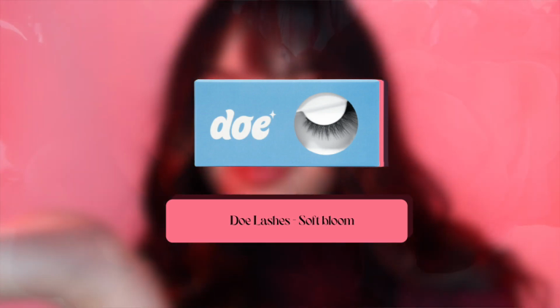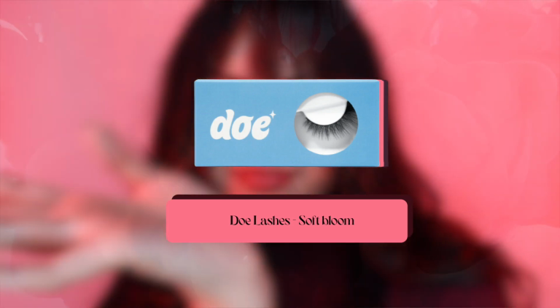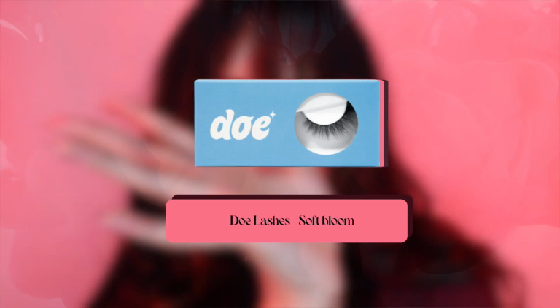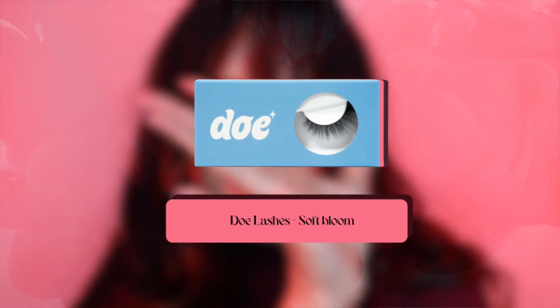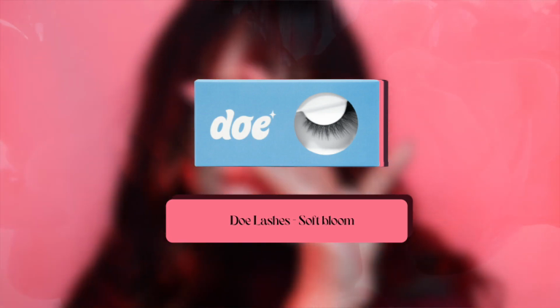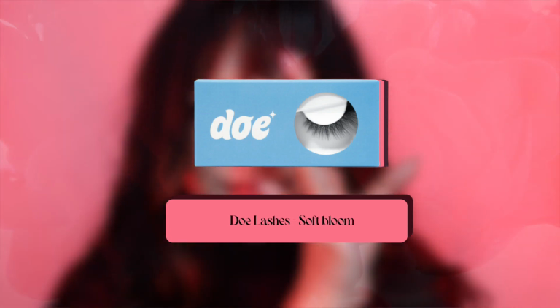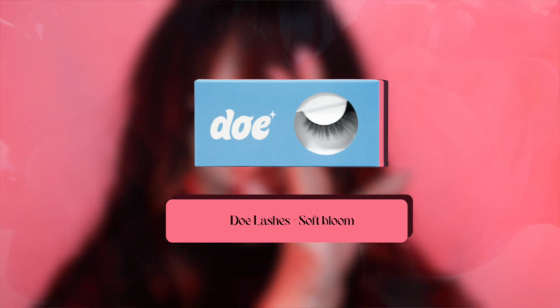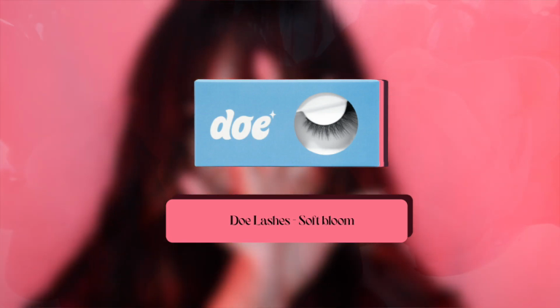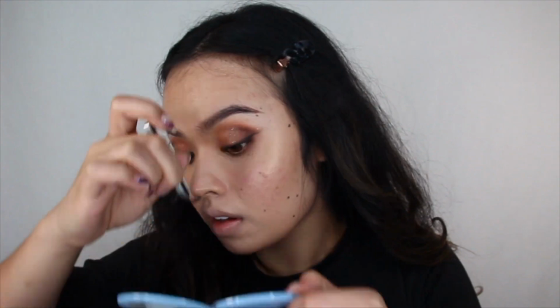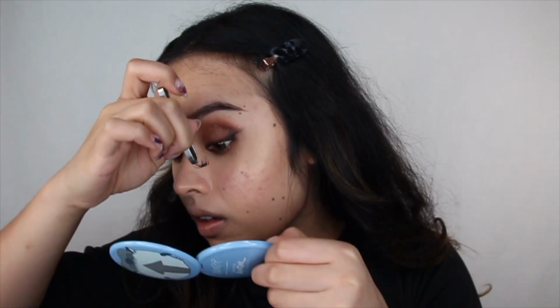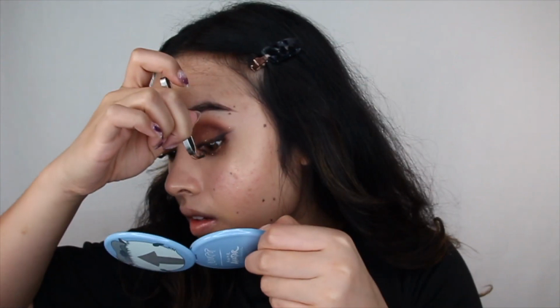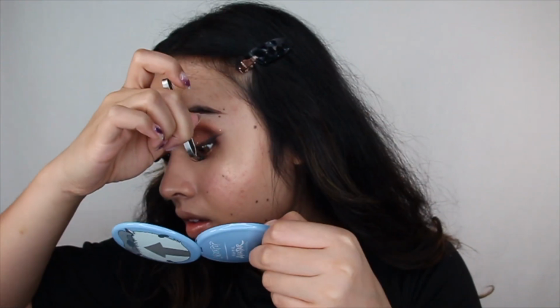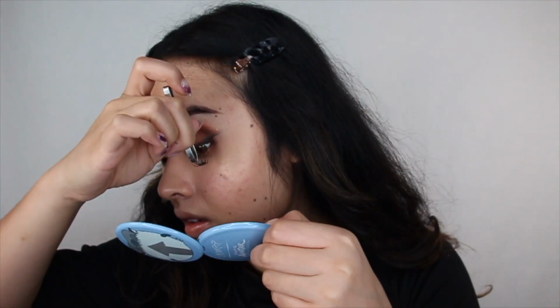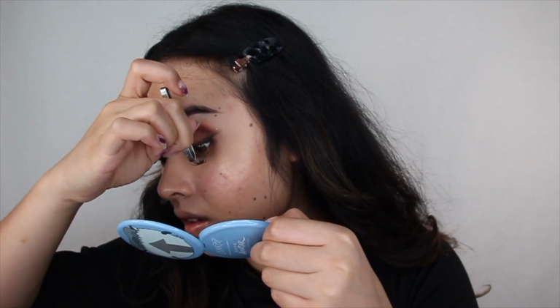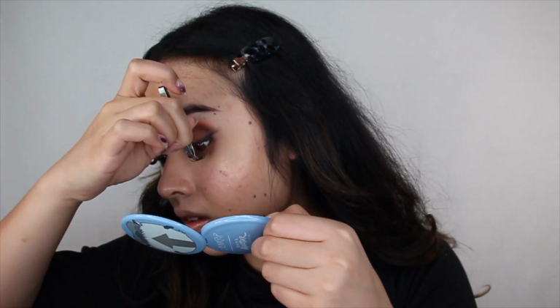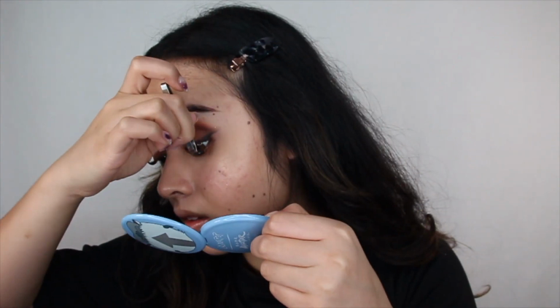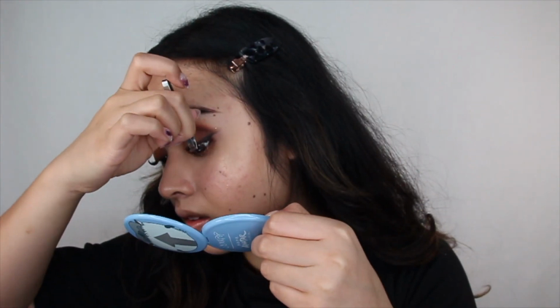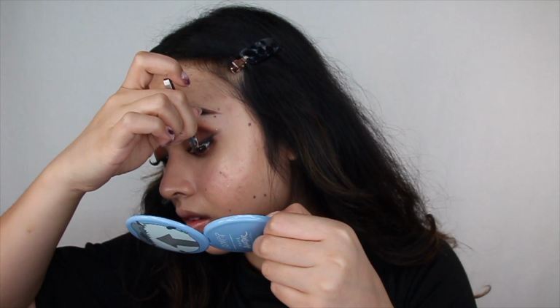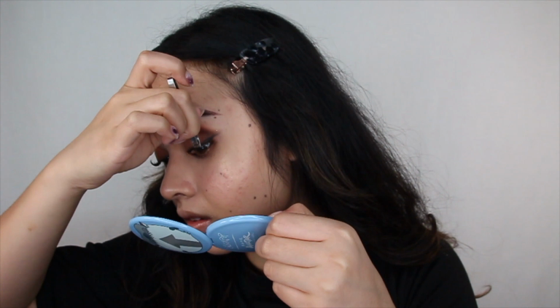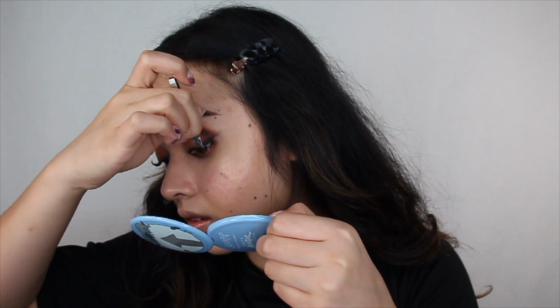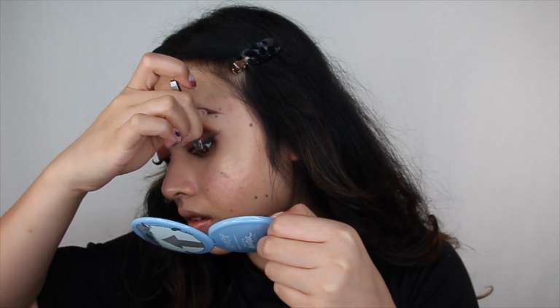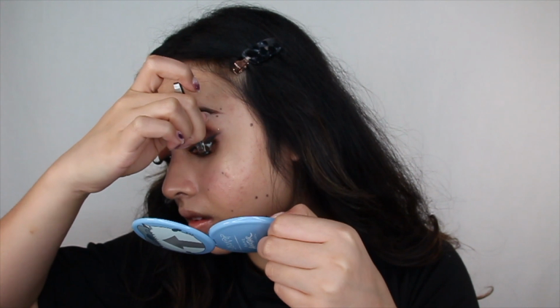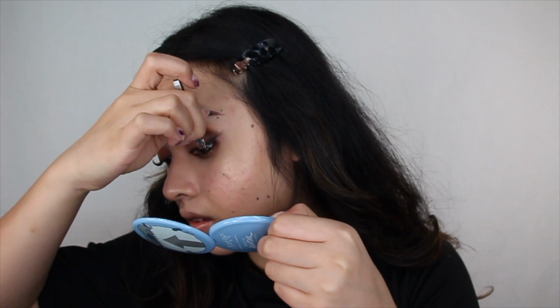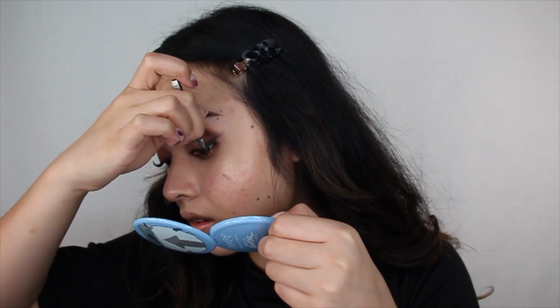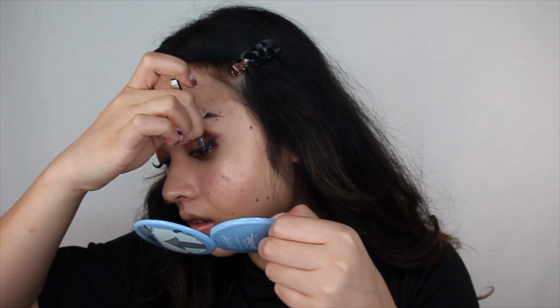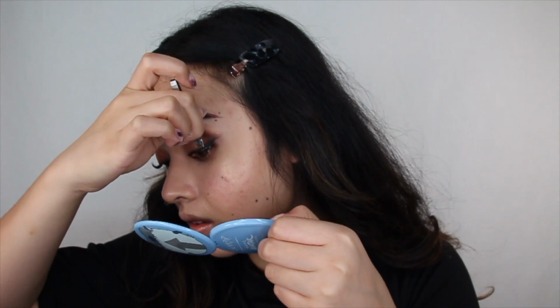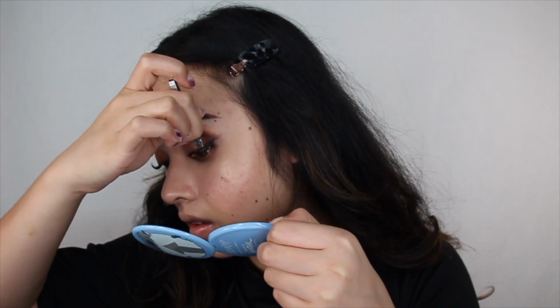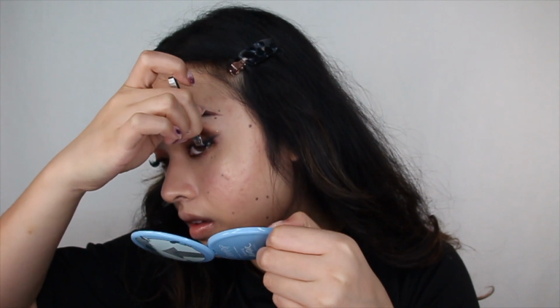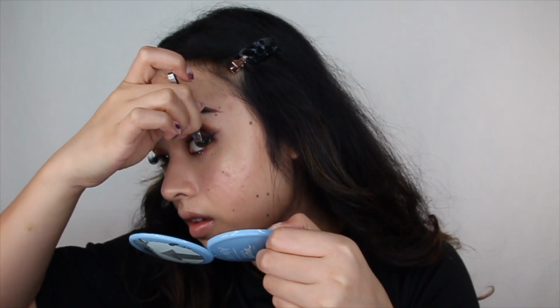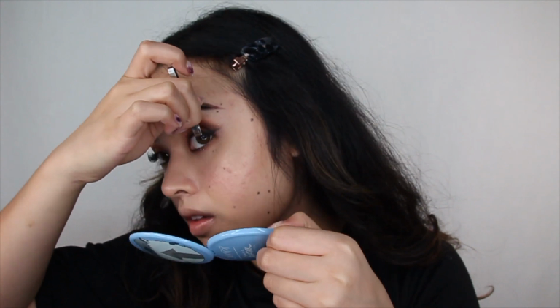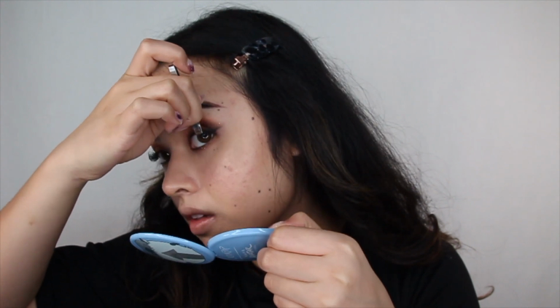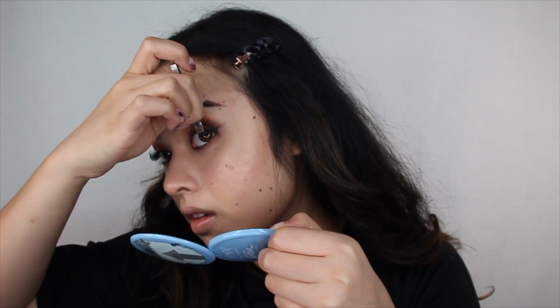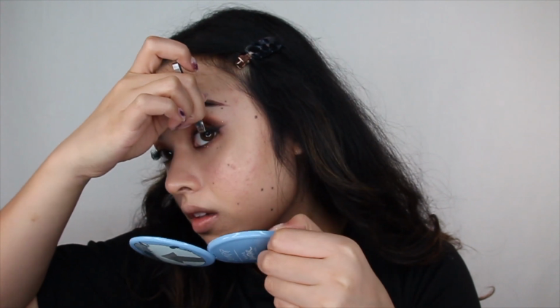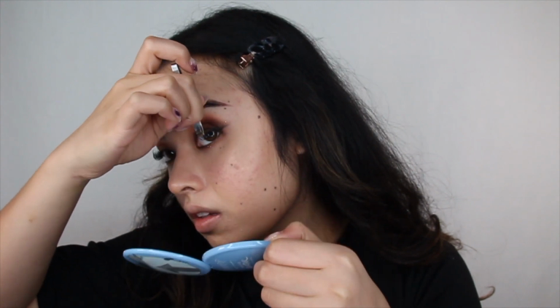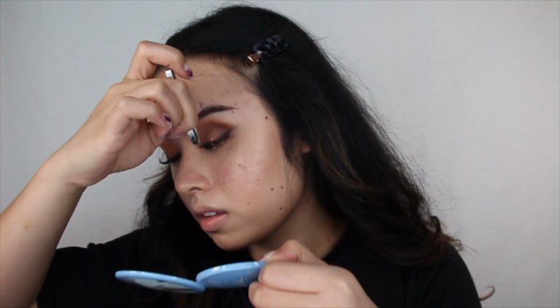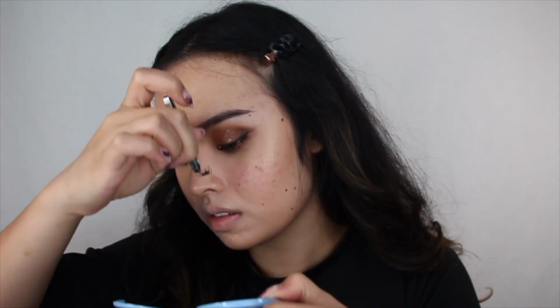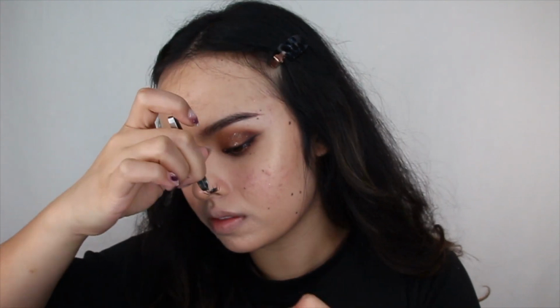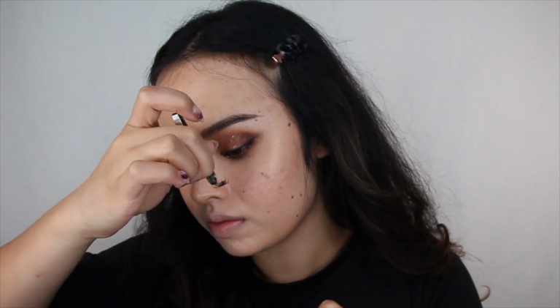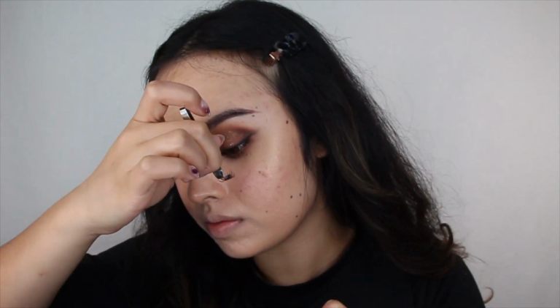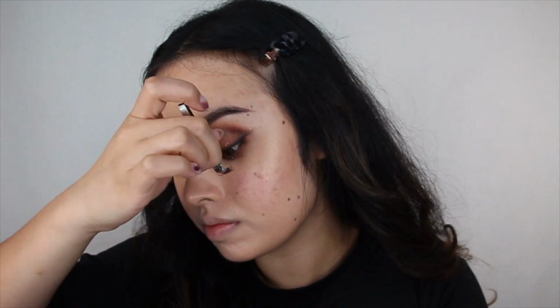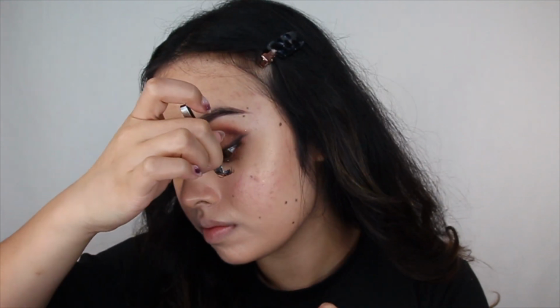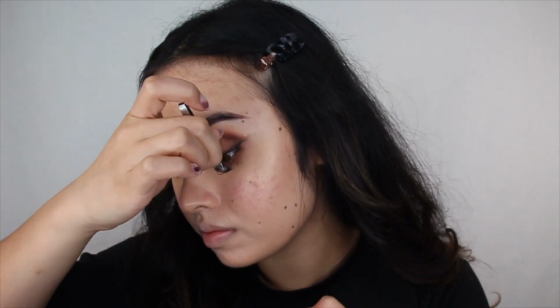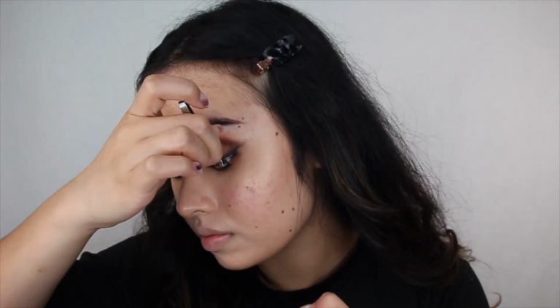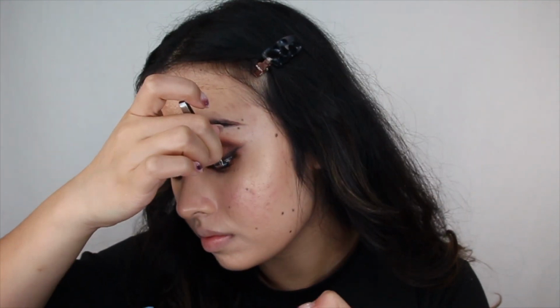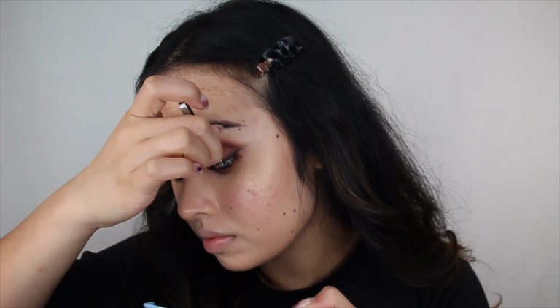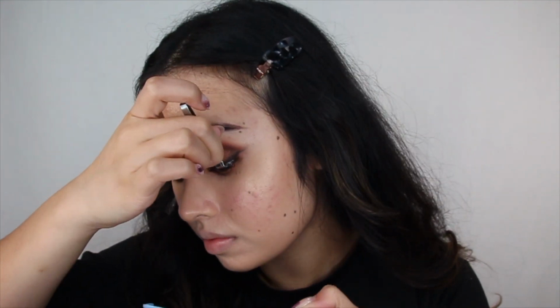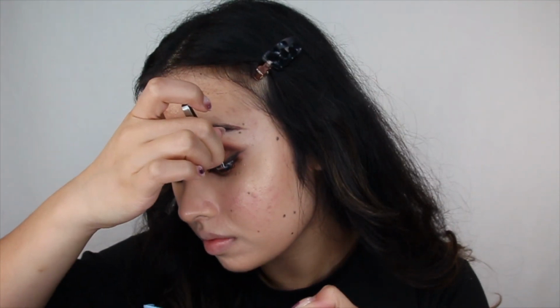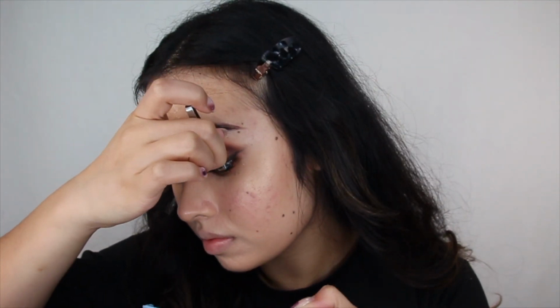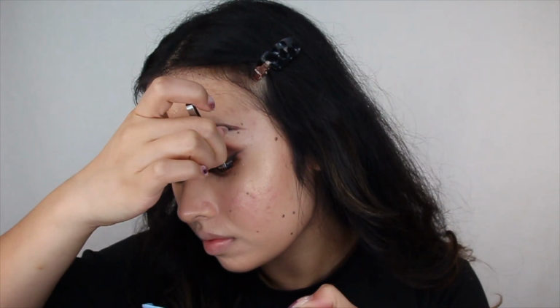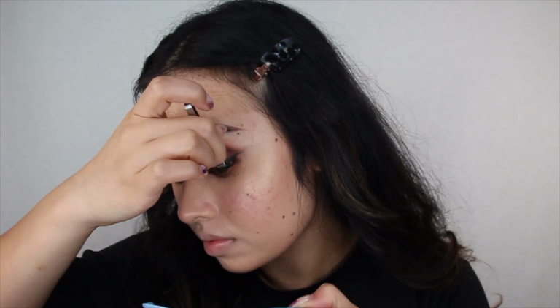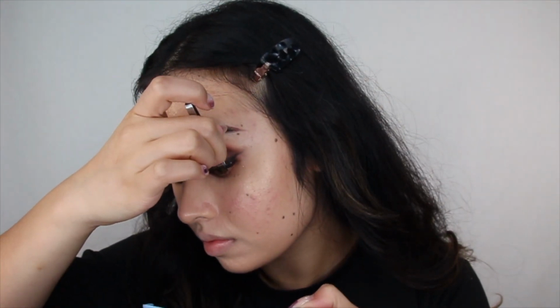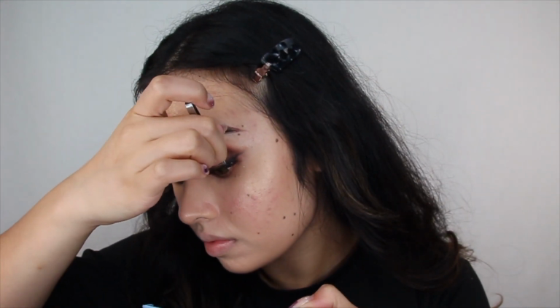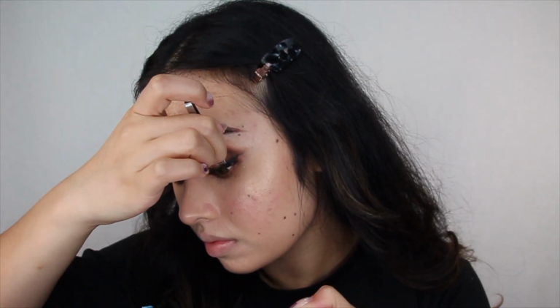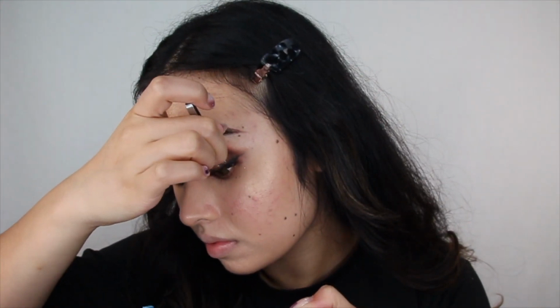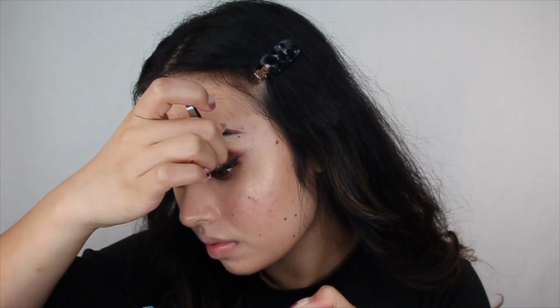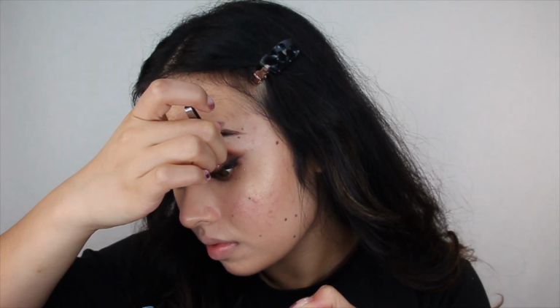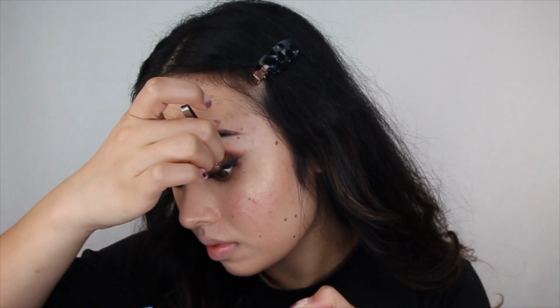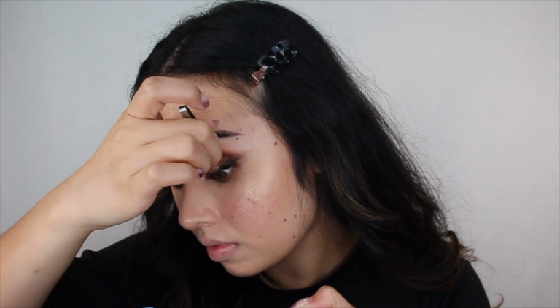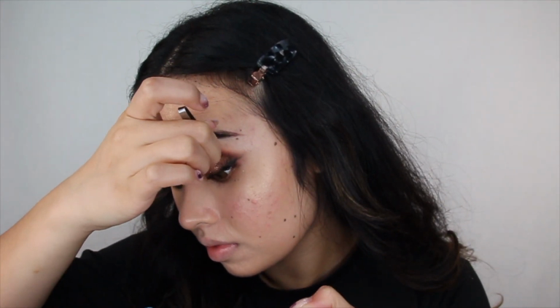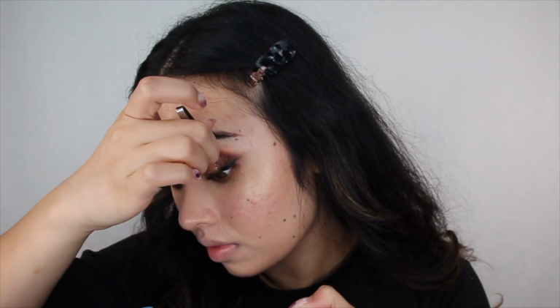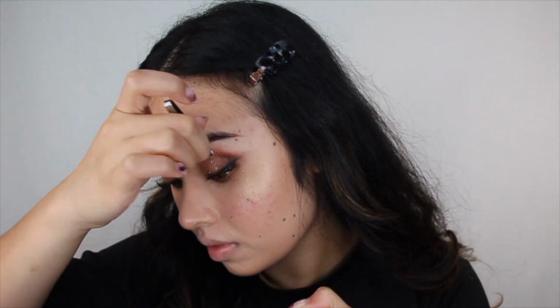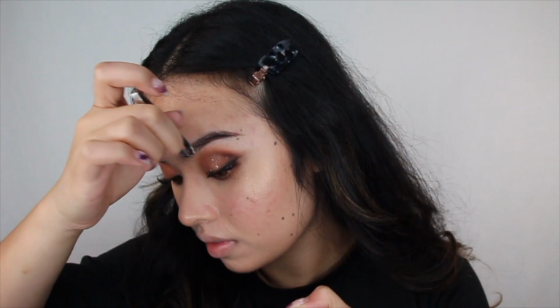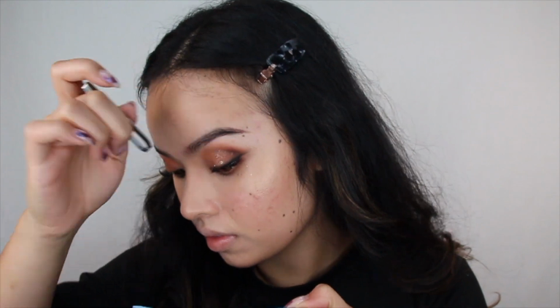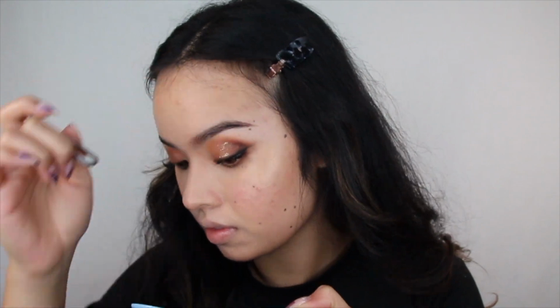To make this eye look pop out more, I'm using lashes called Soft Bloom from Doe Lashes. I cut them in half because it gives me a softer look.